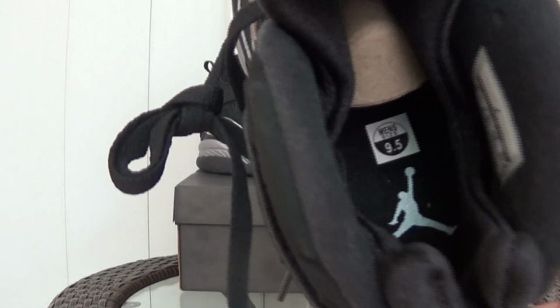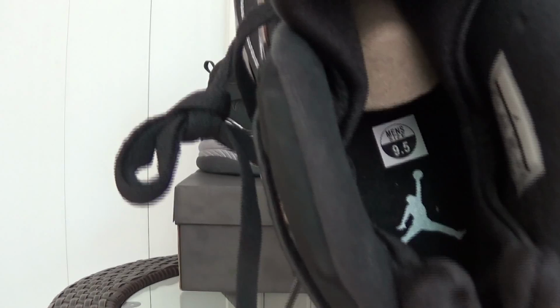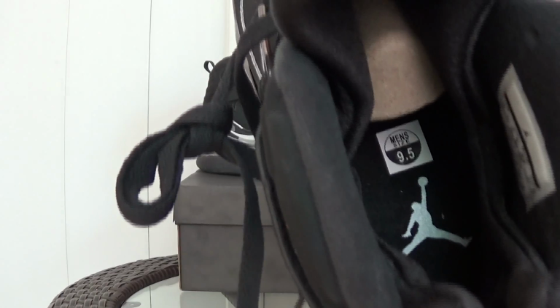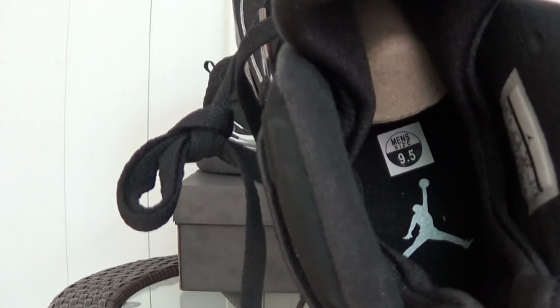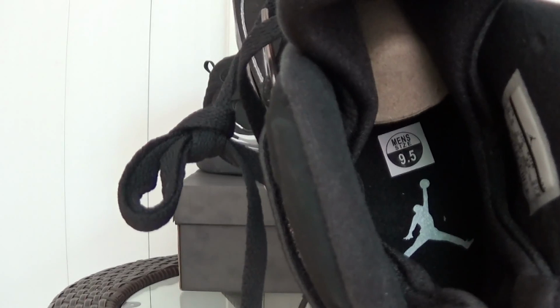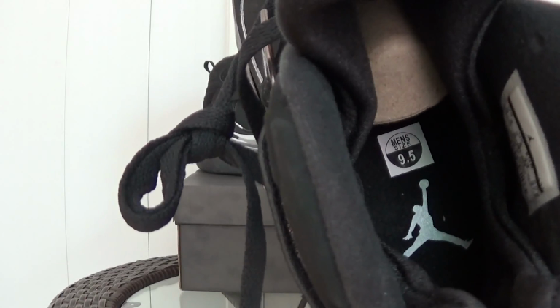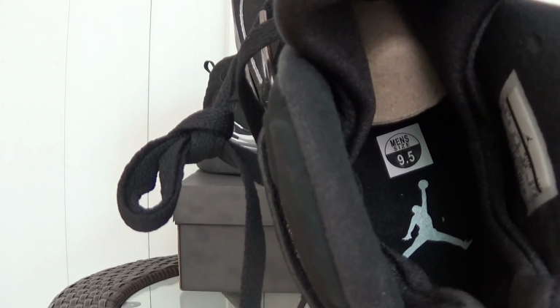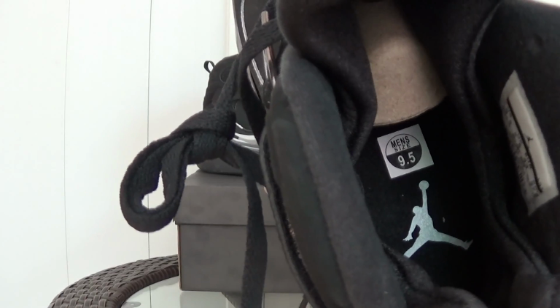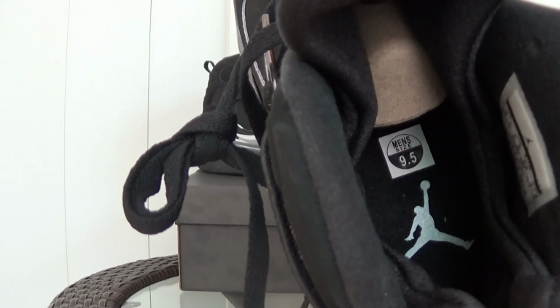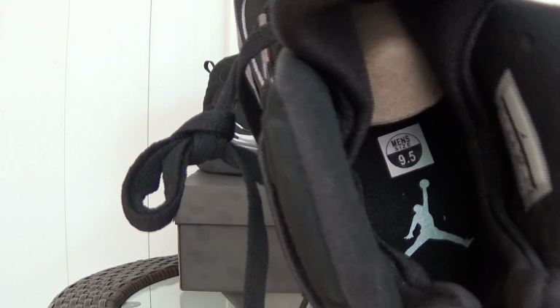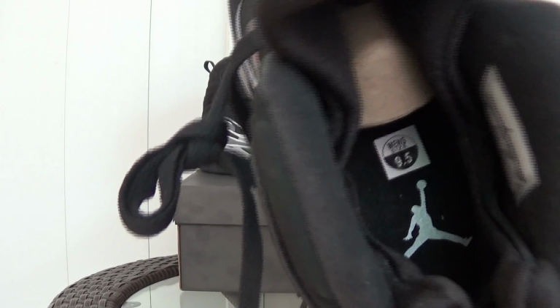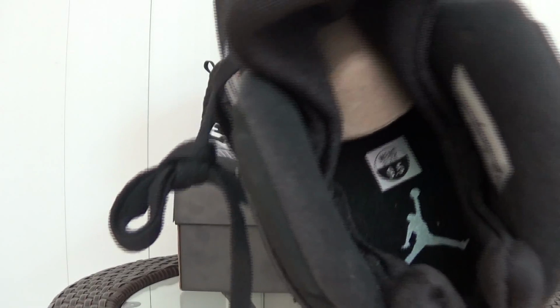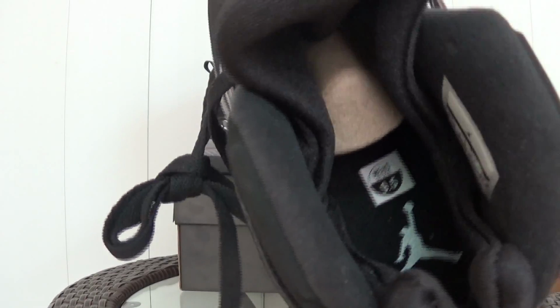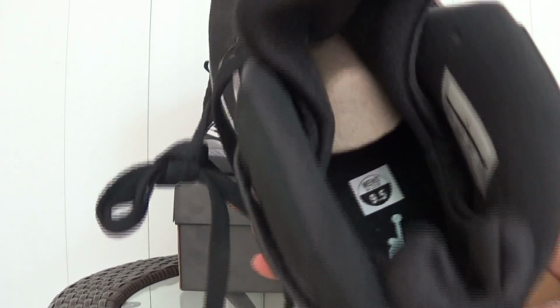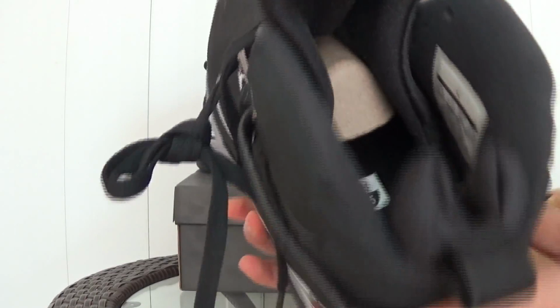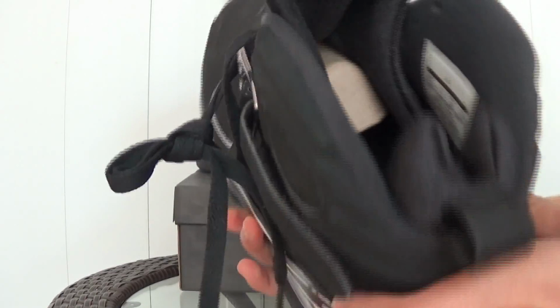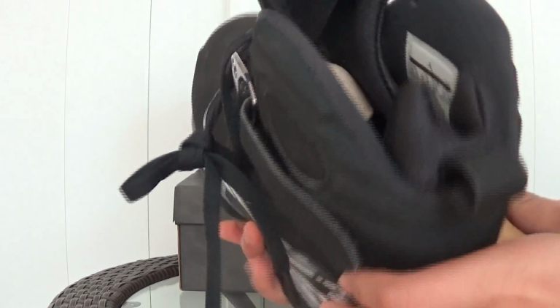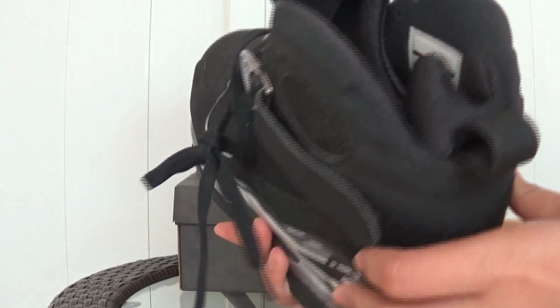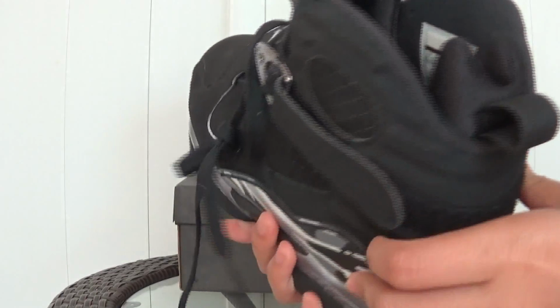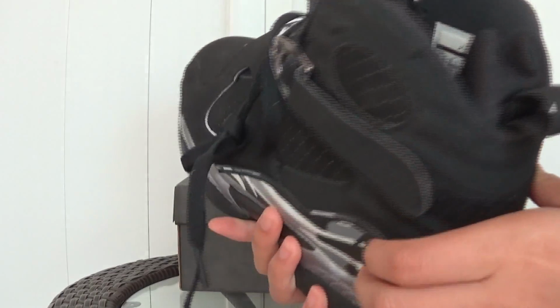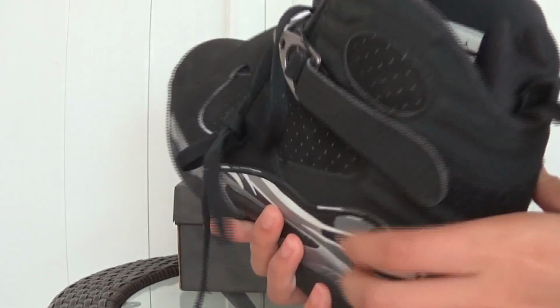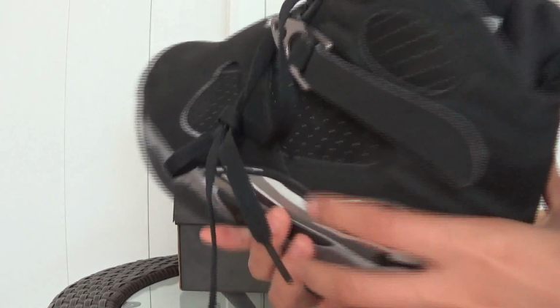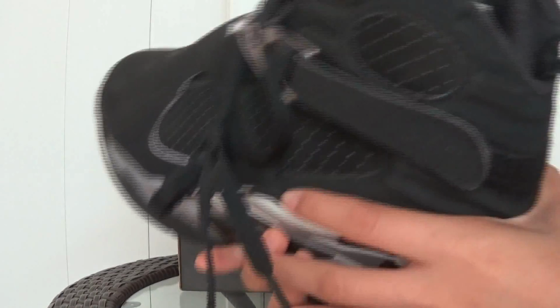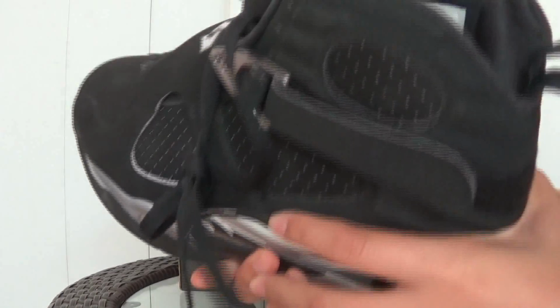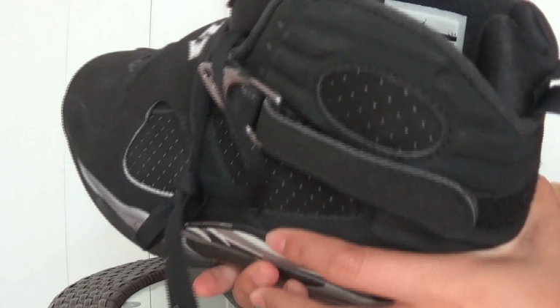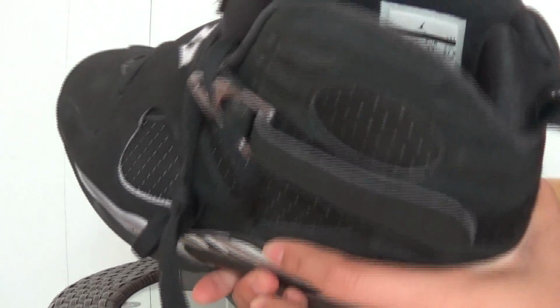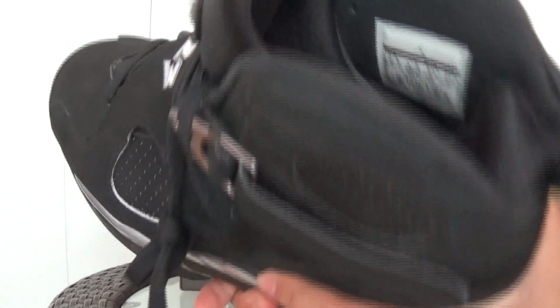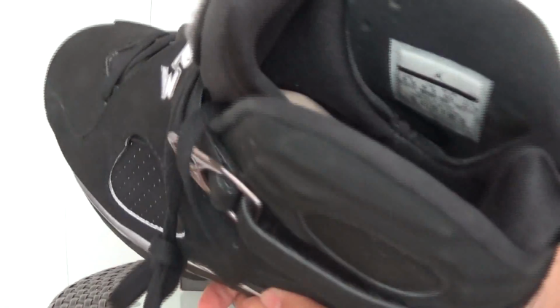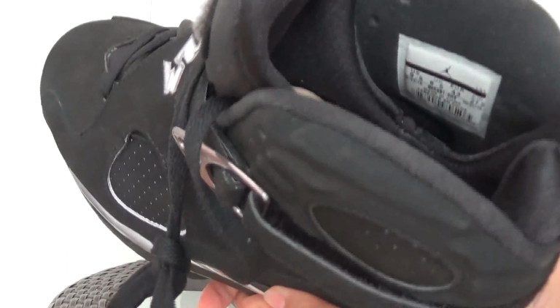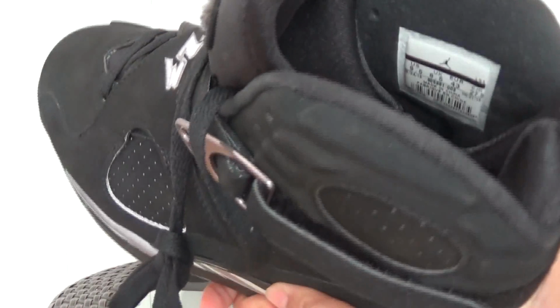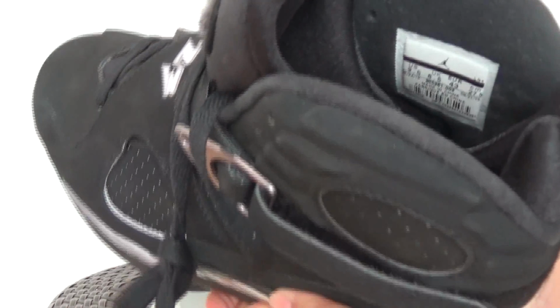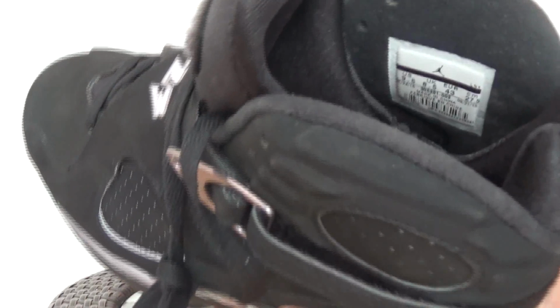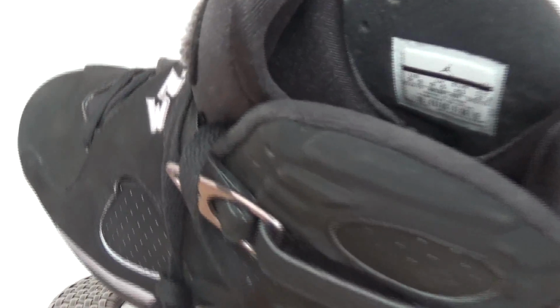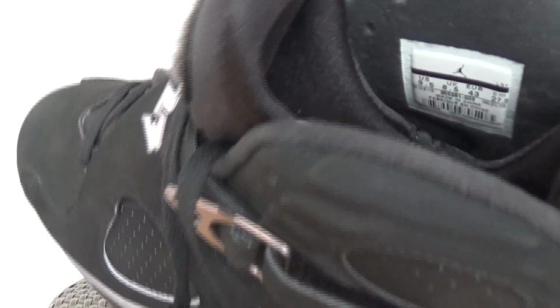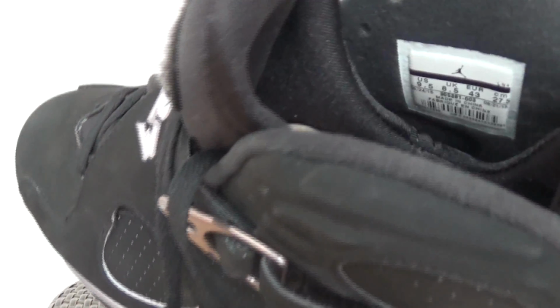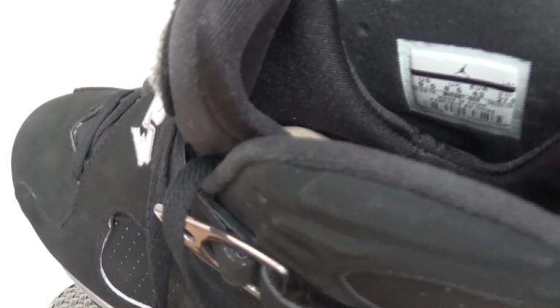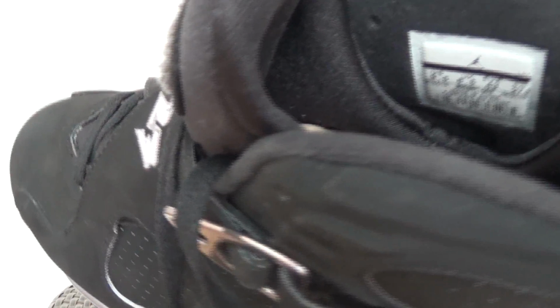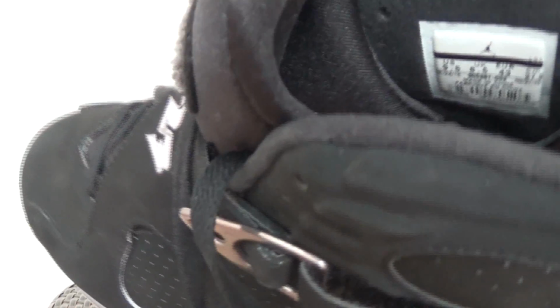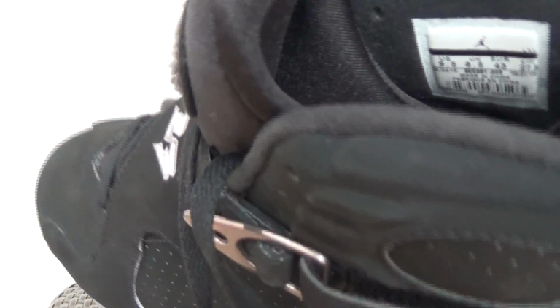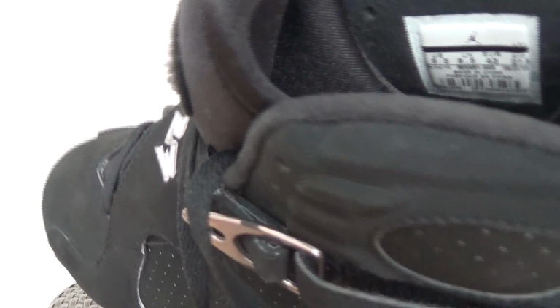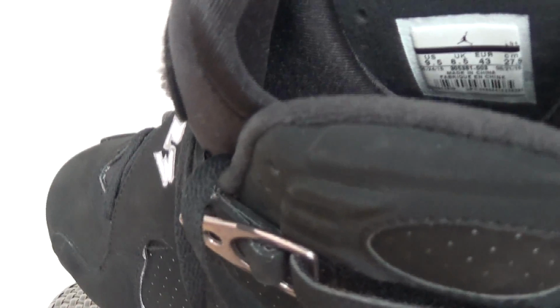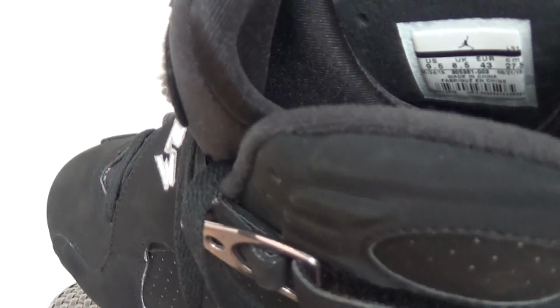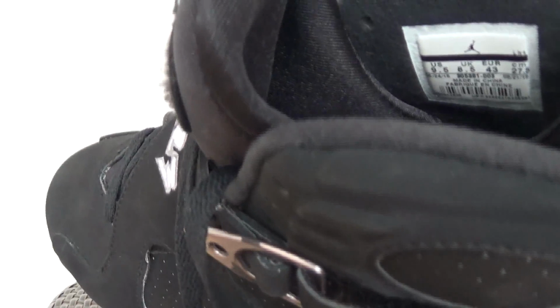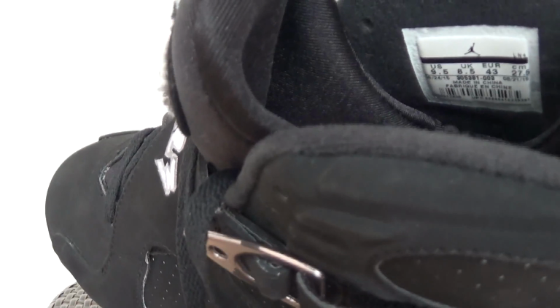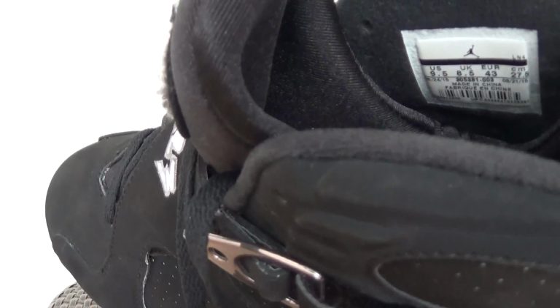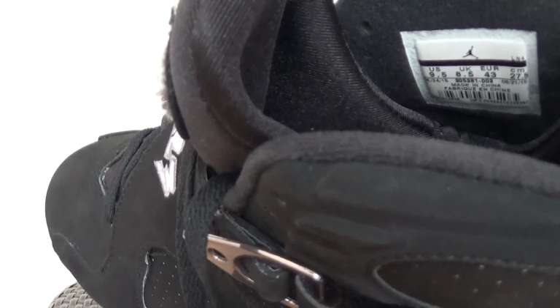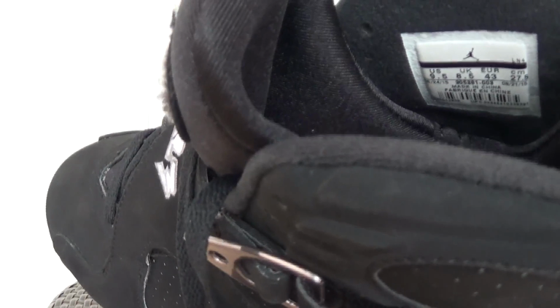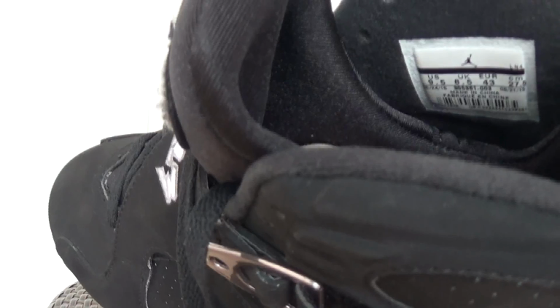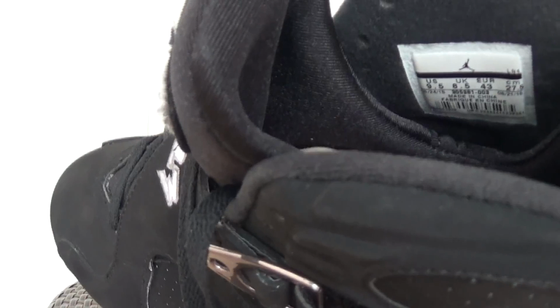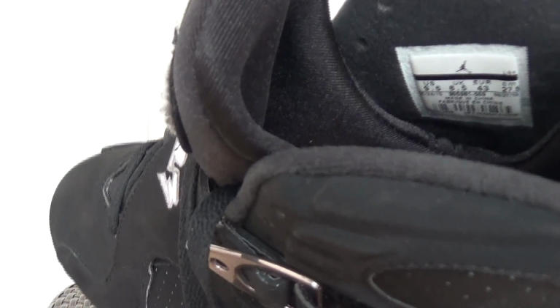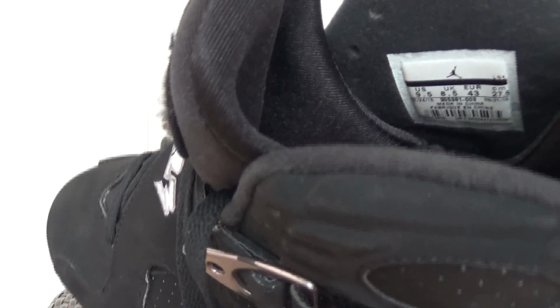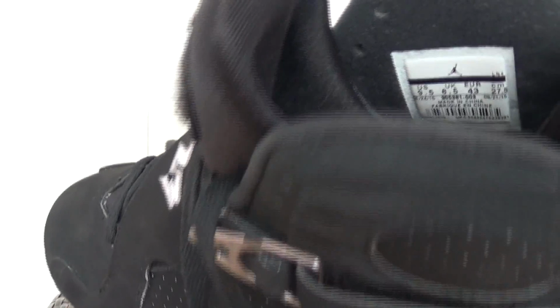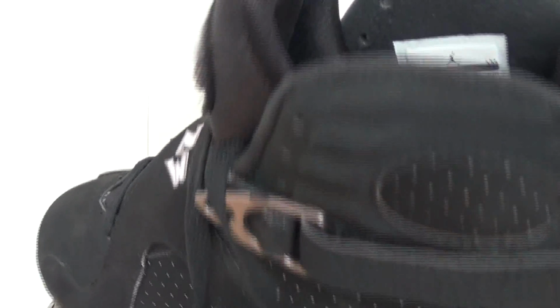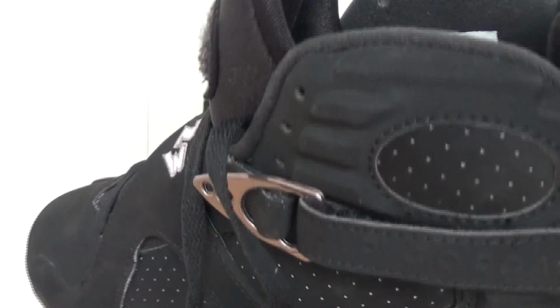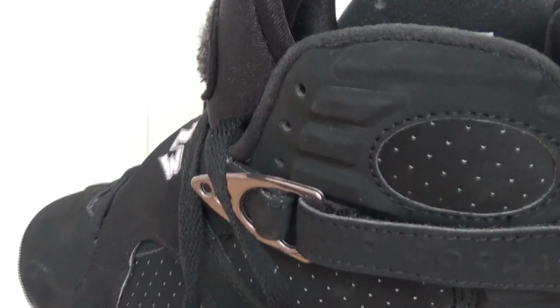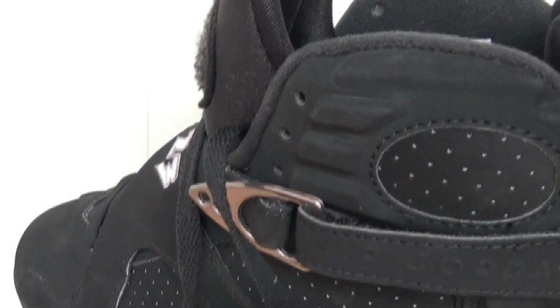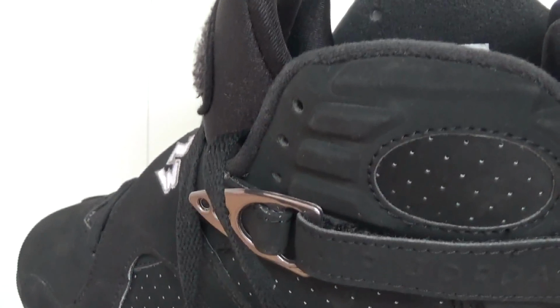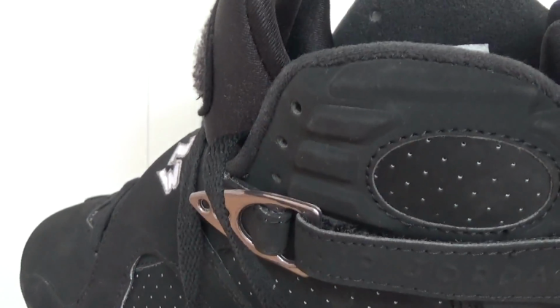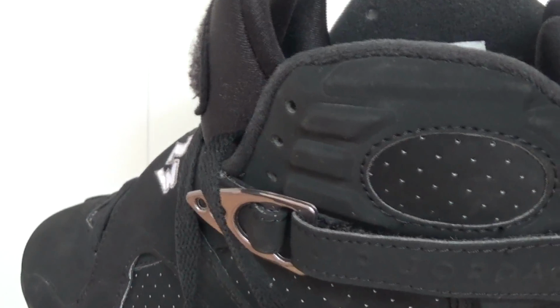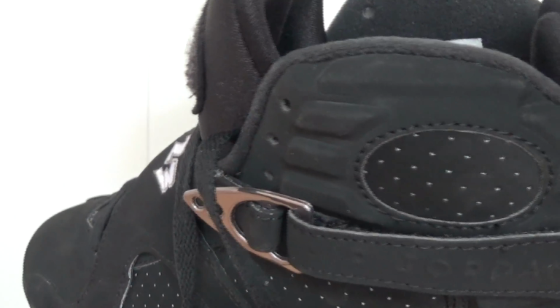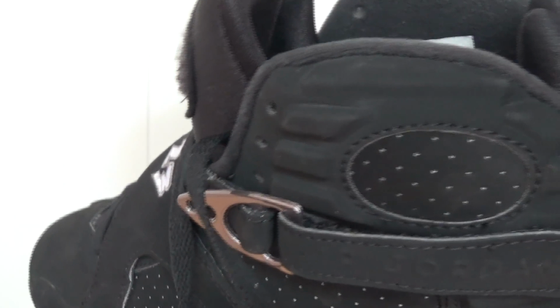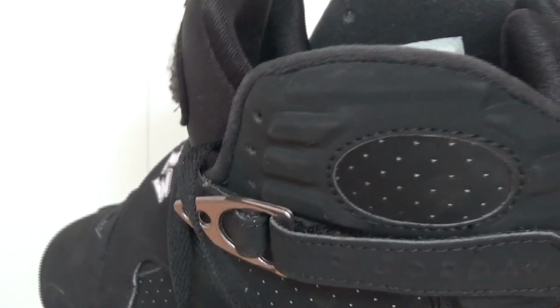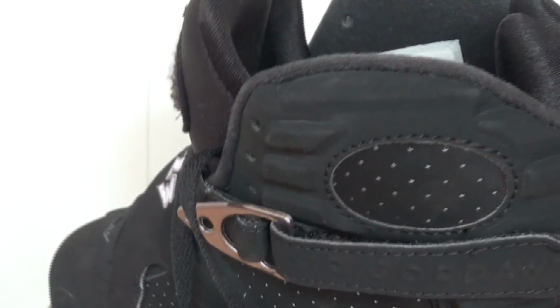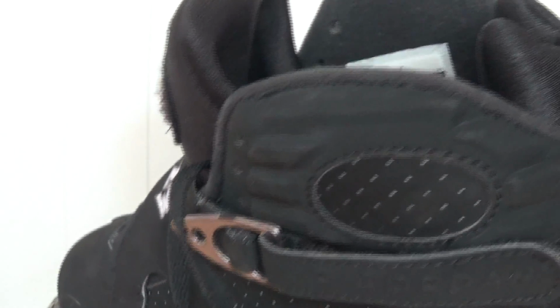Dark insert. Size 9.5. And here got the size tag inside.